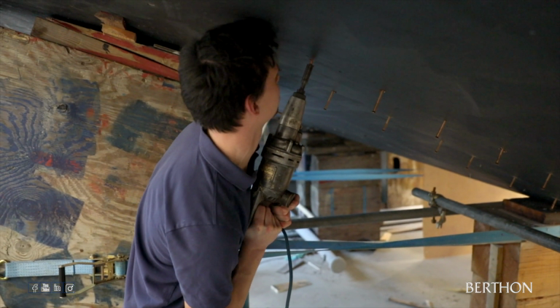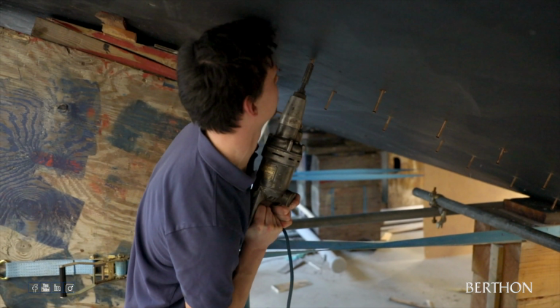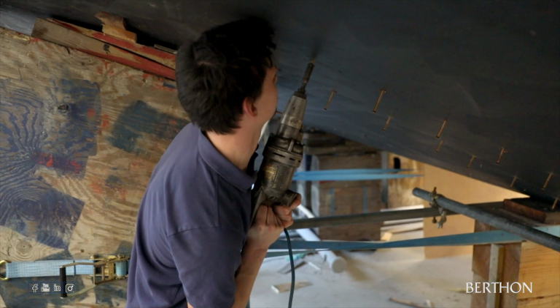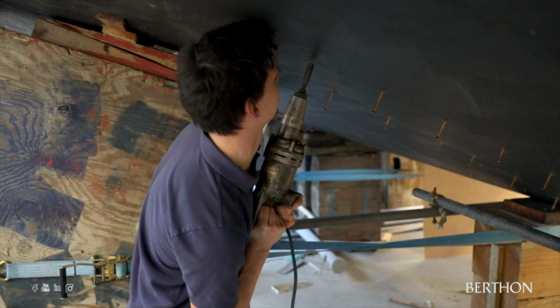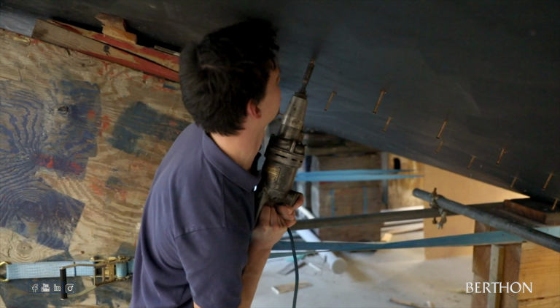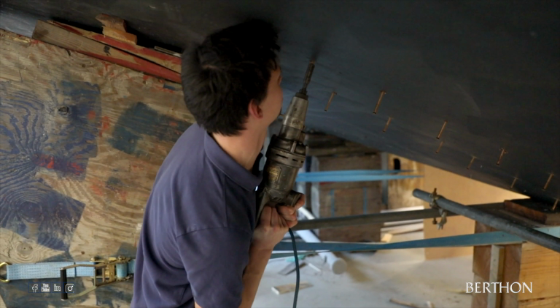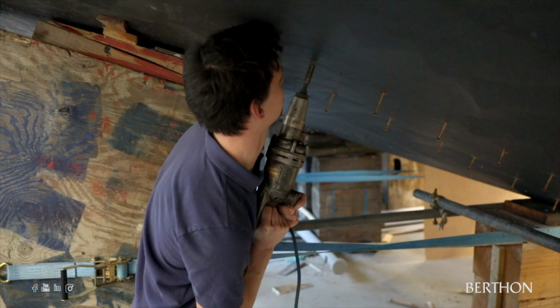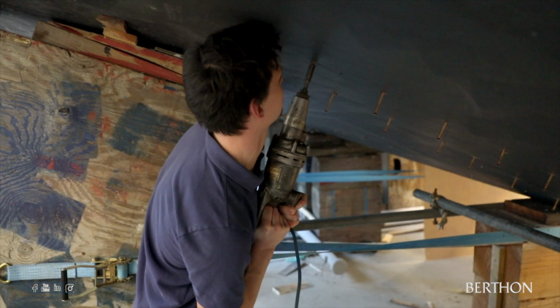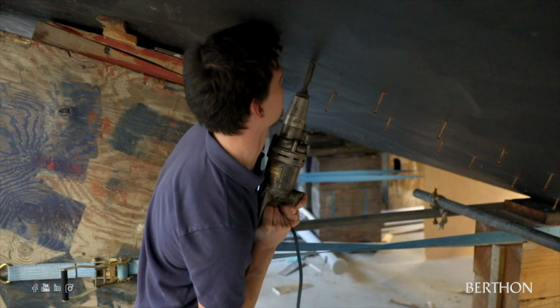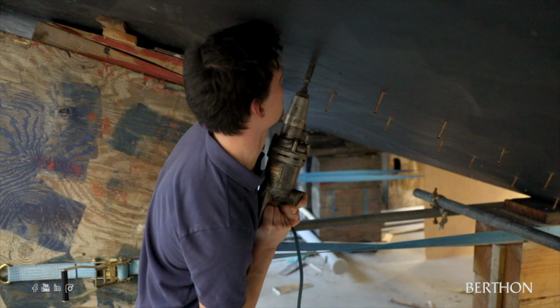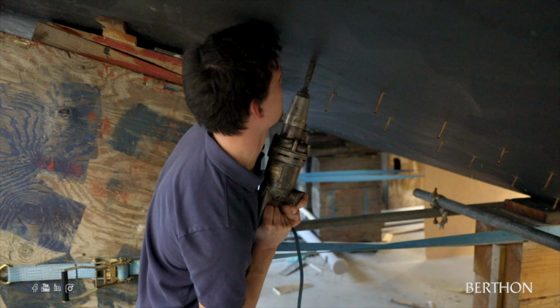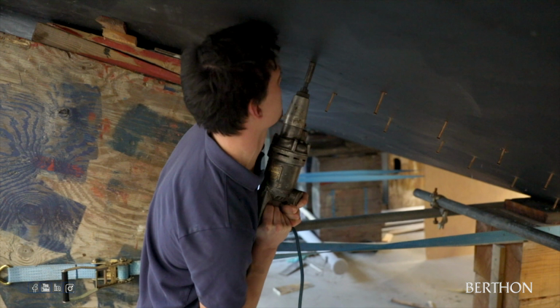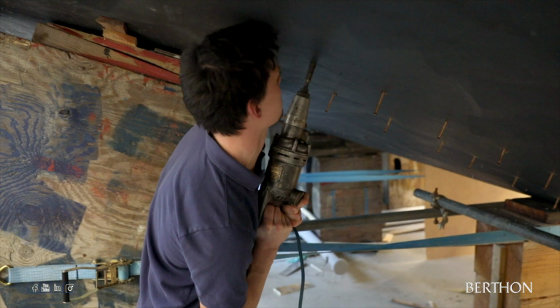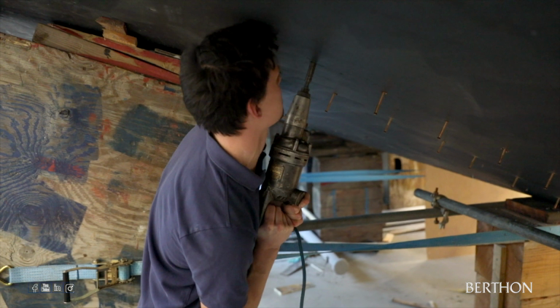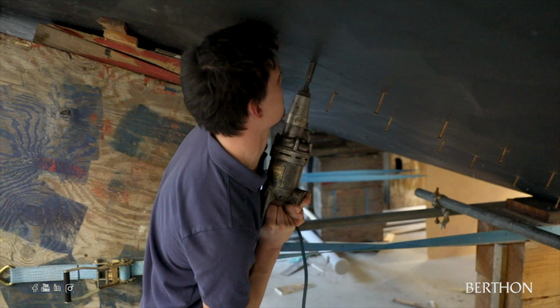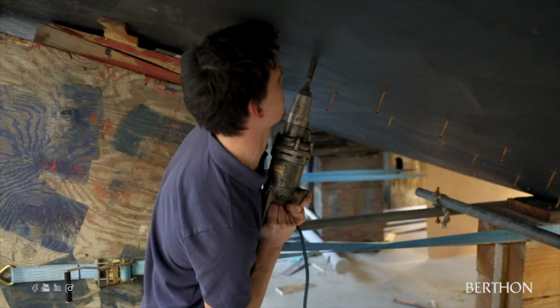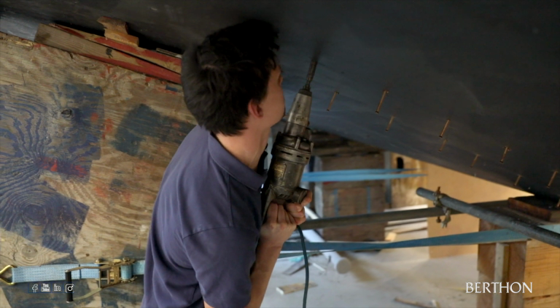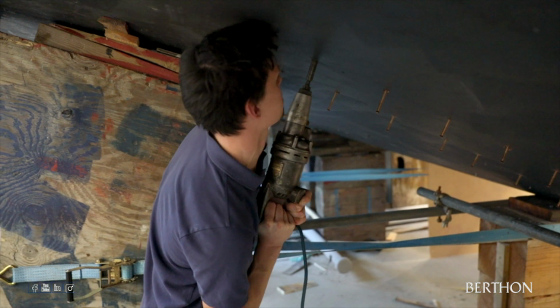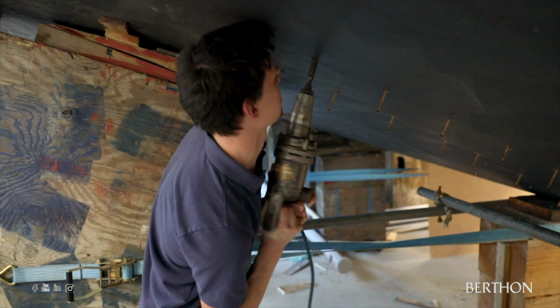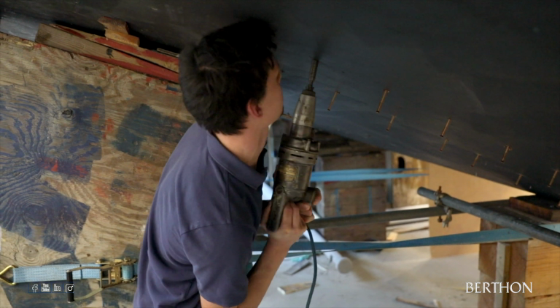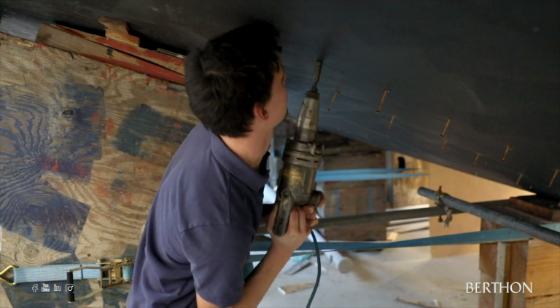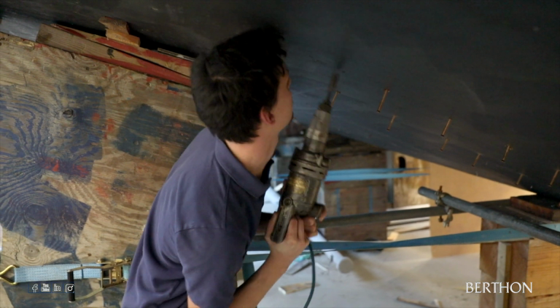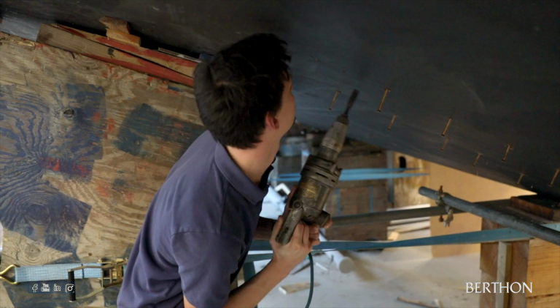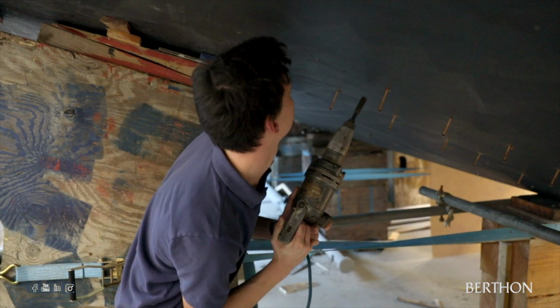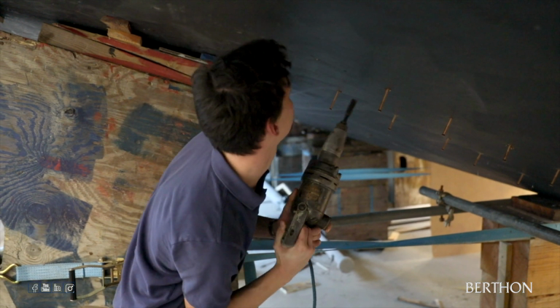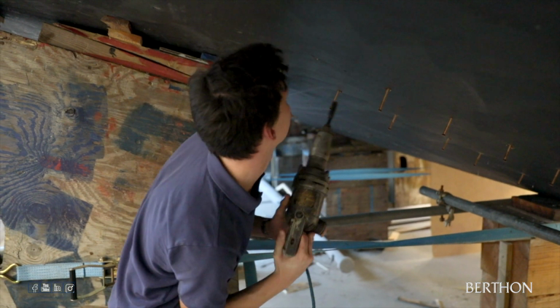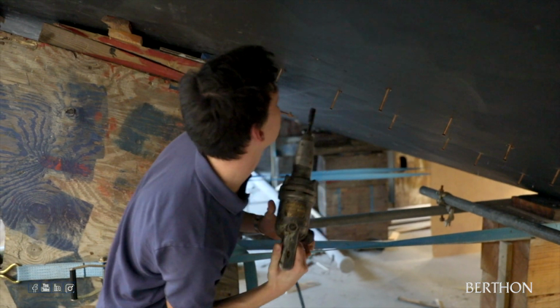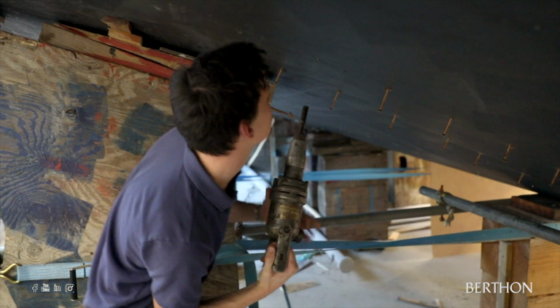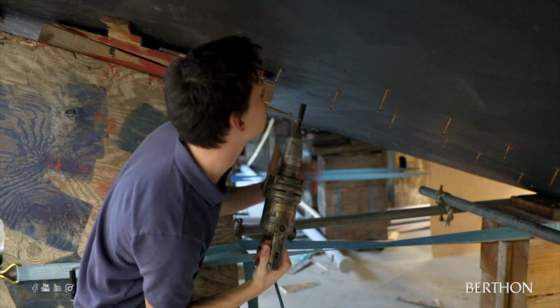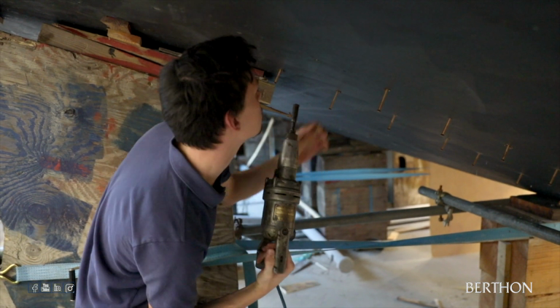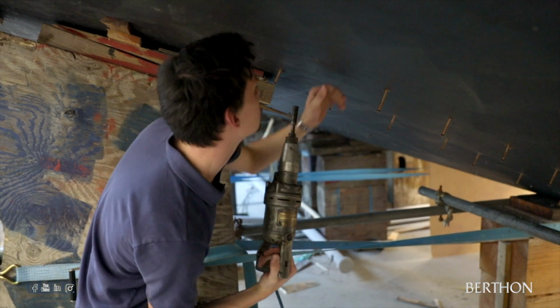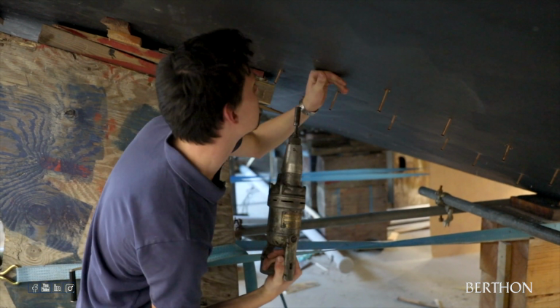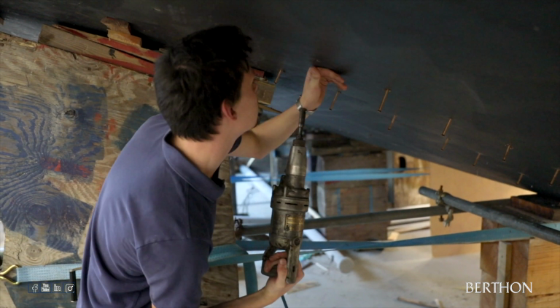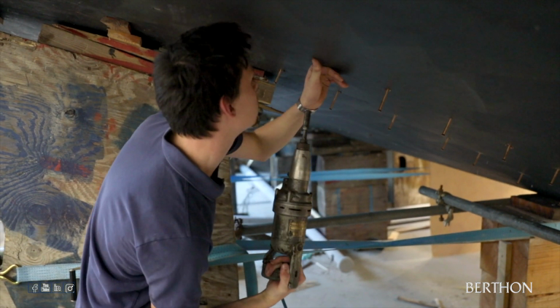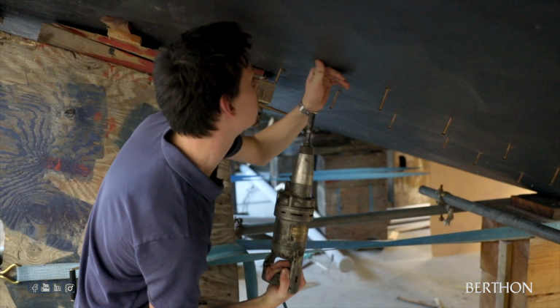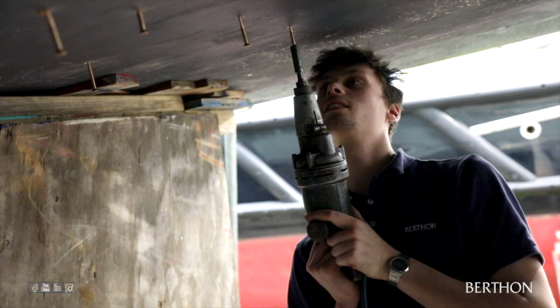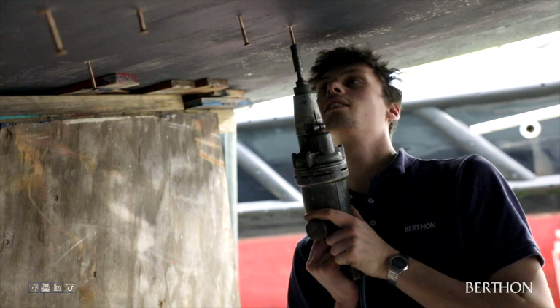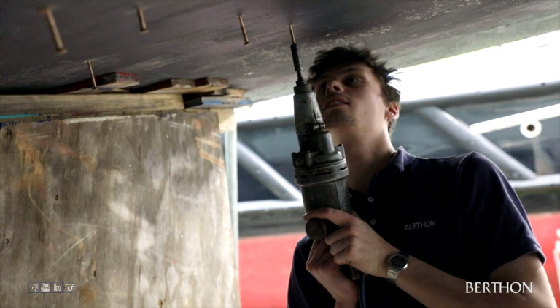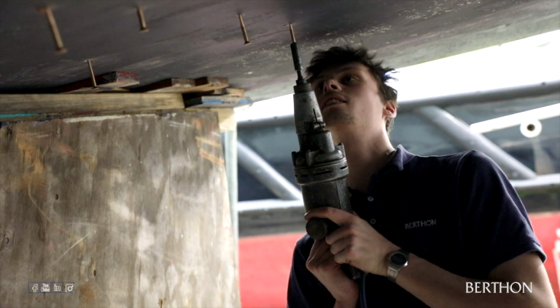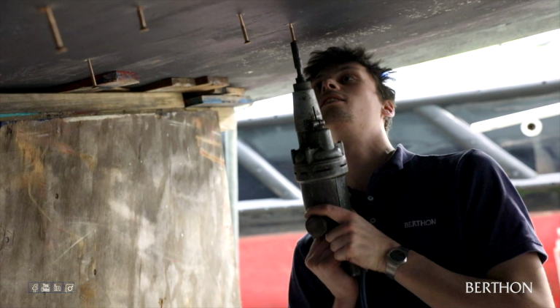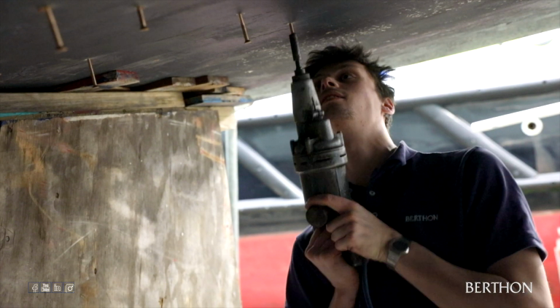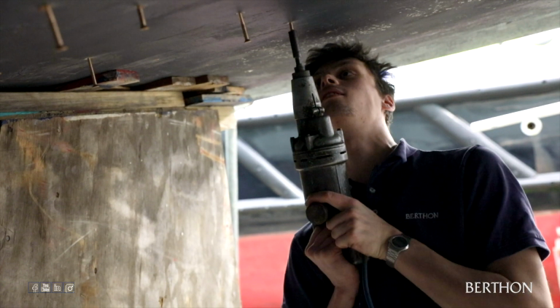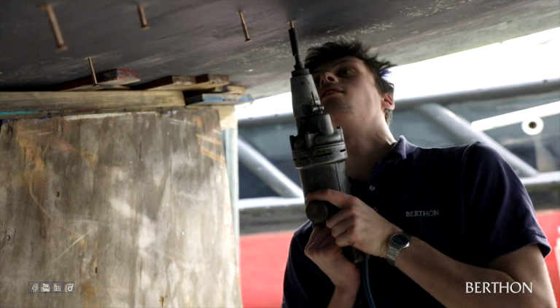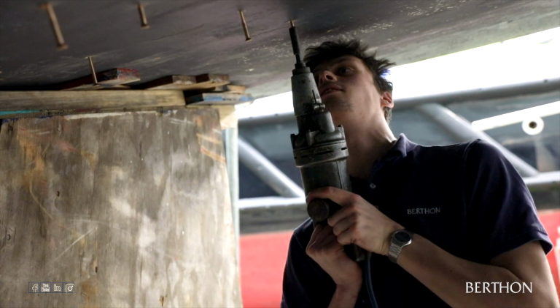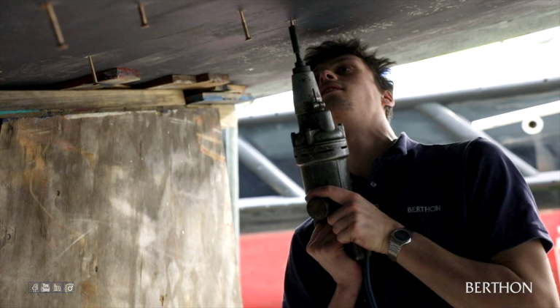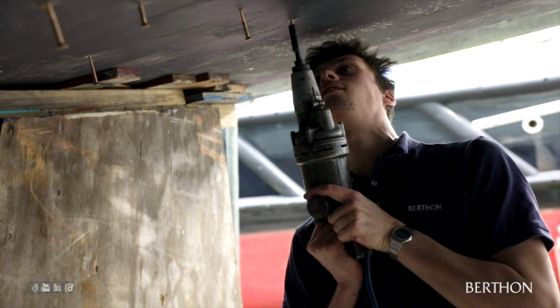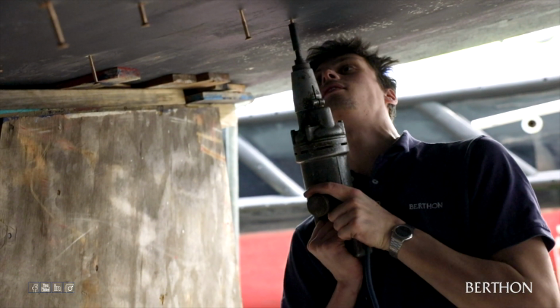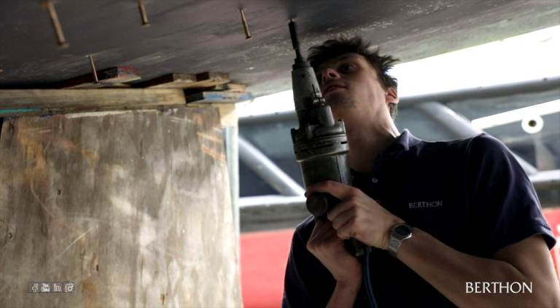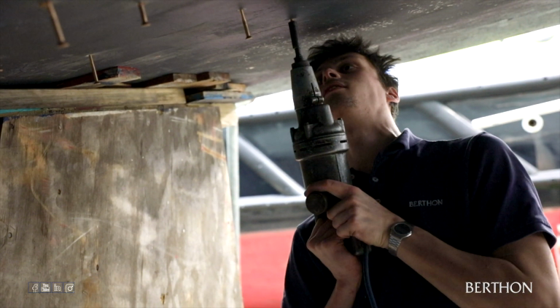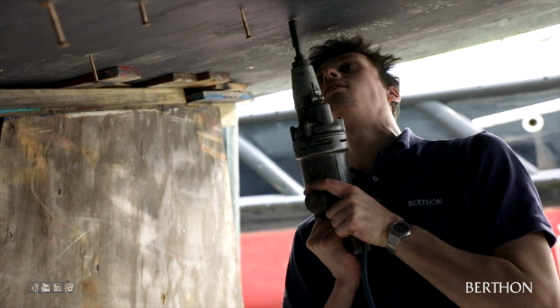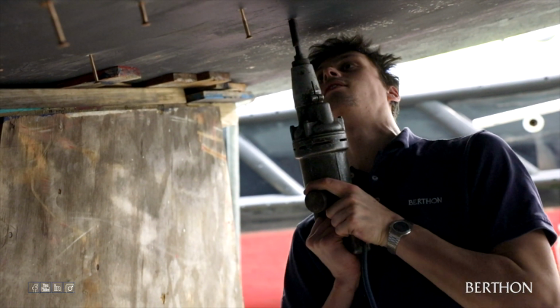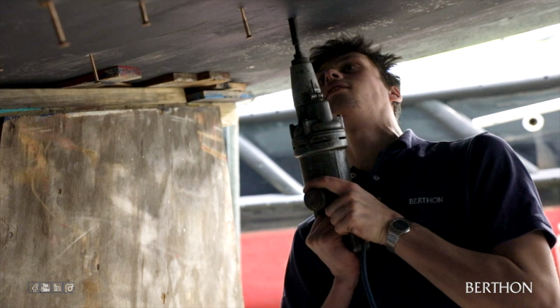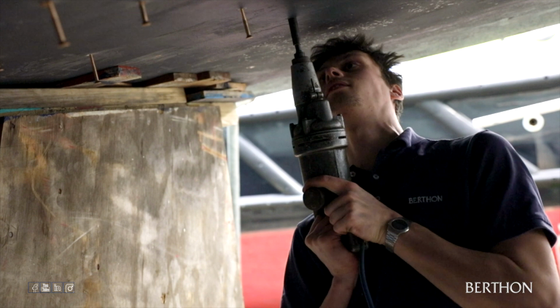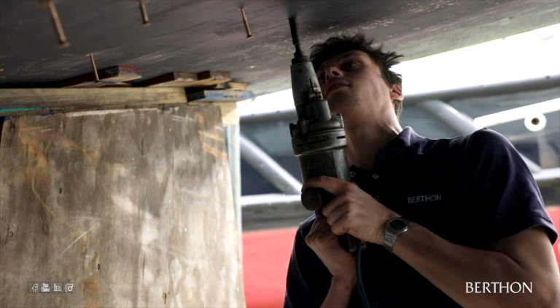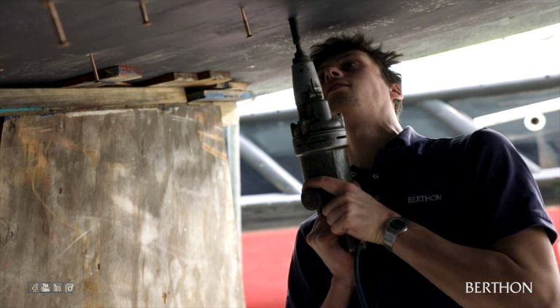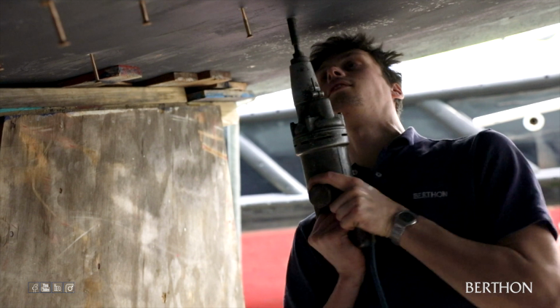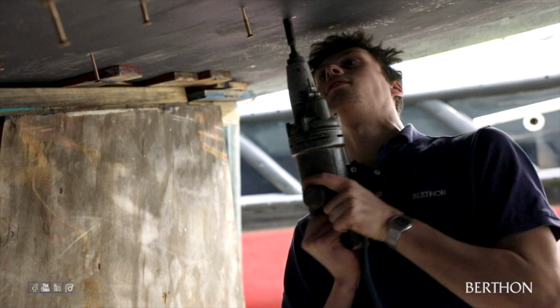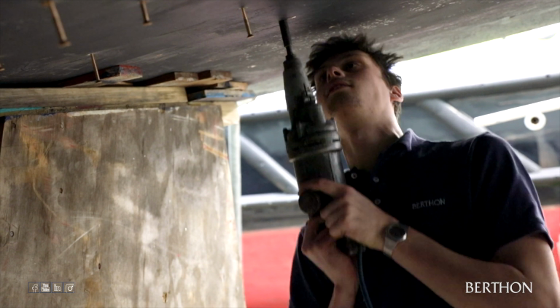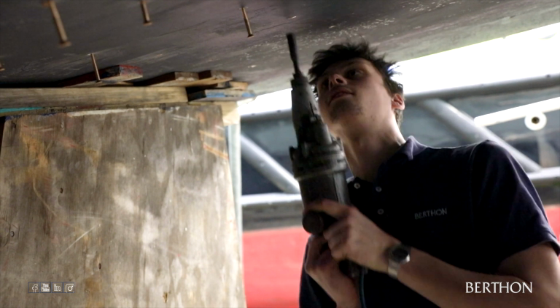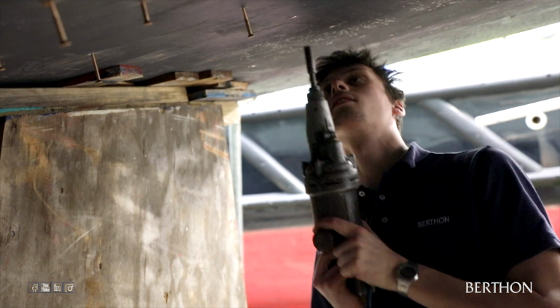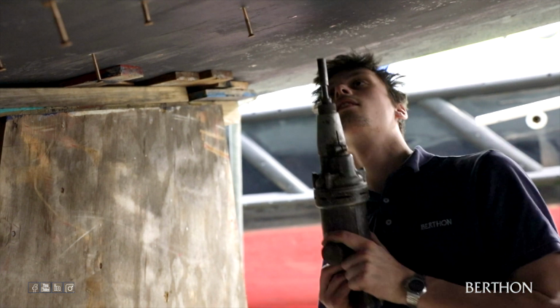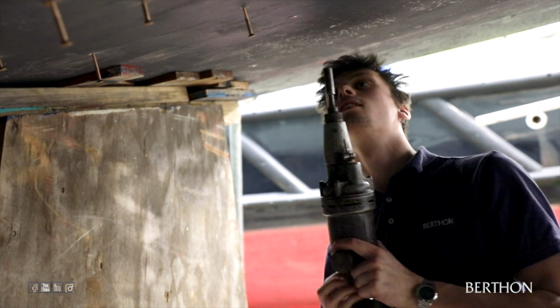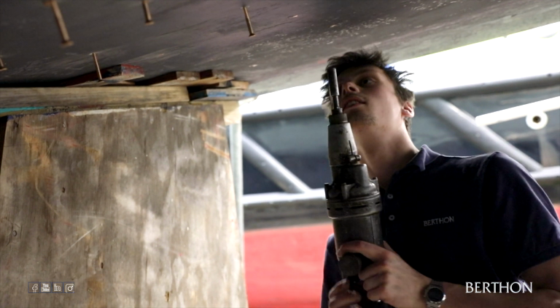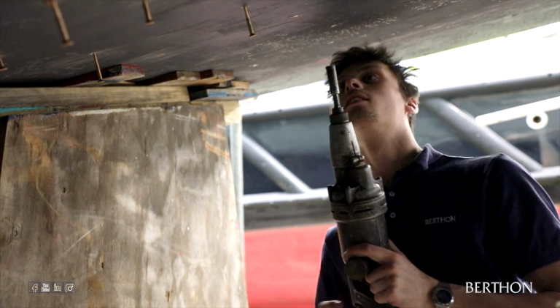From the outside, pilot holes are bored and, using the previously drilled clearance holes for guidance, the frames are permanently screwed into place.